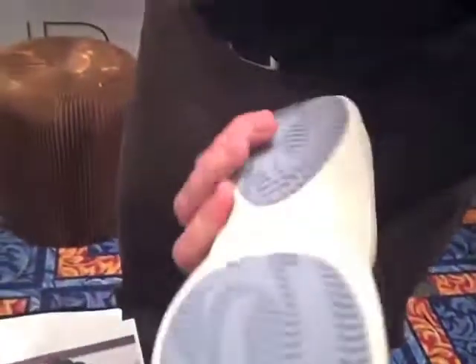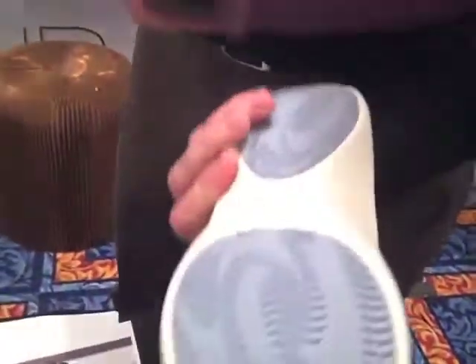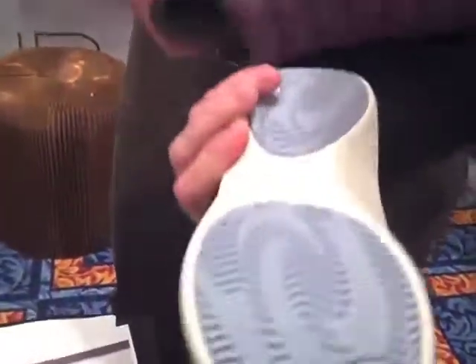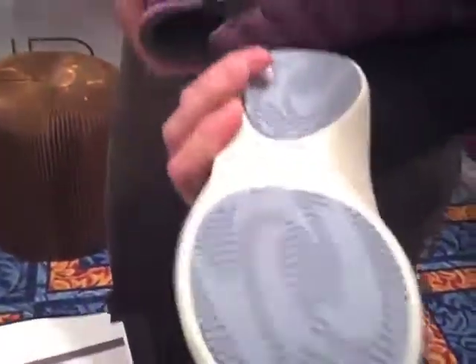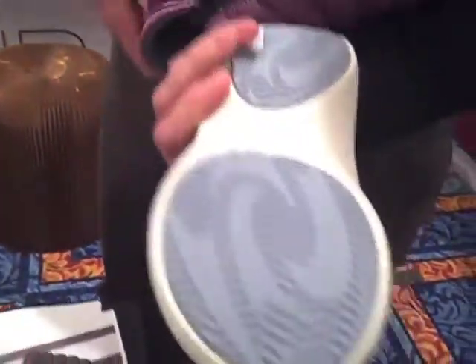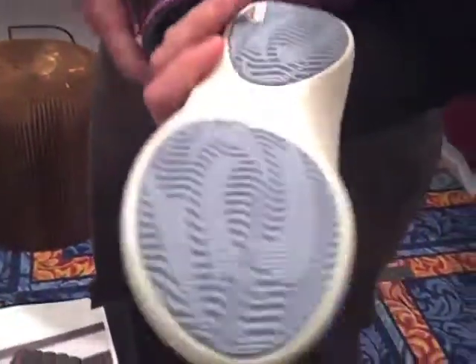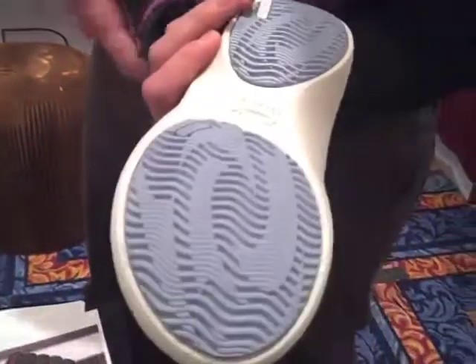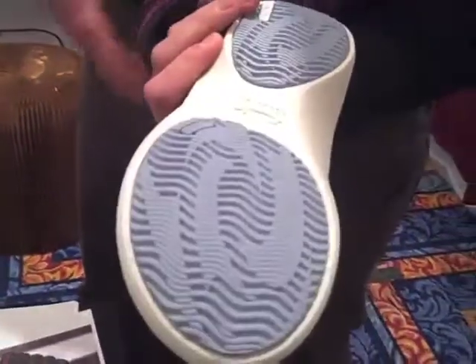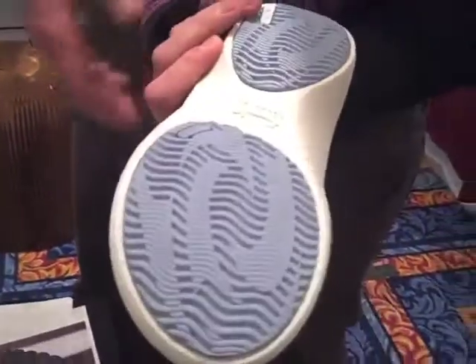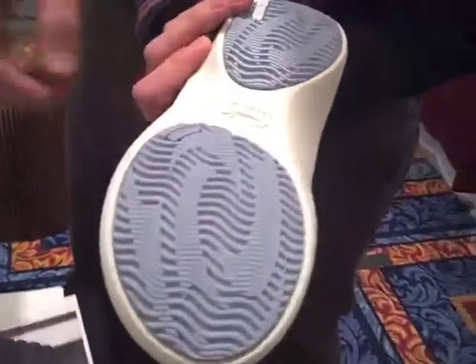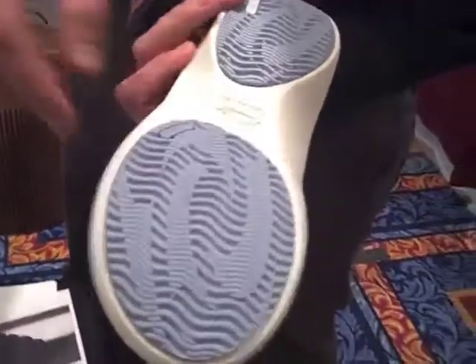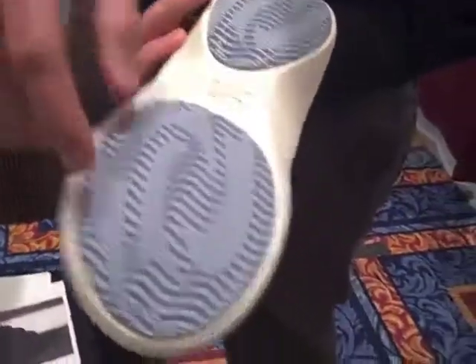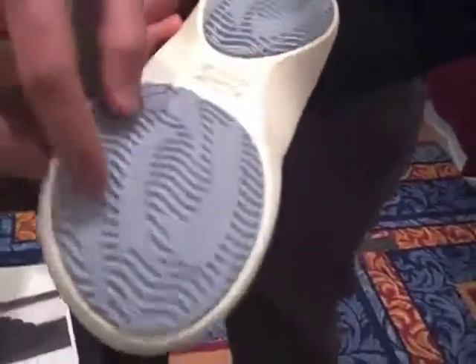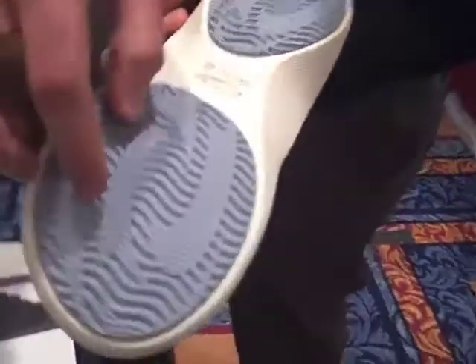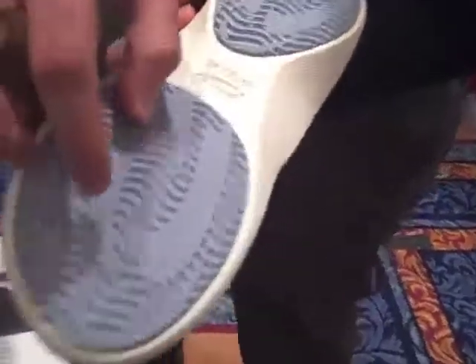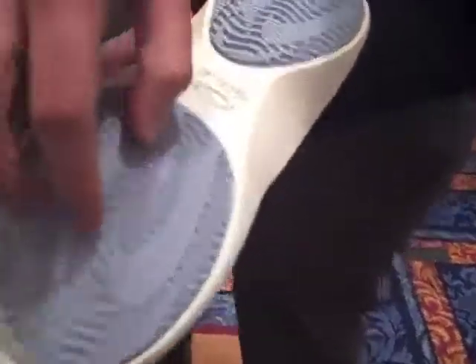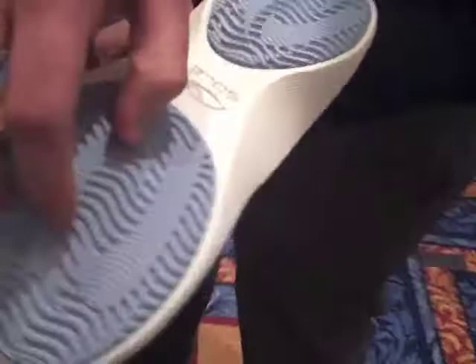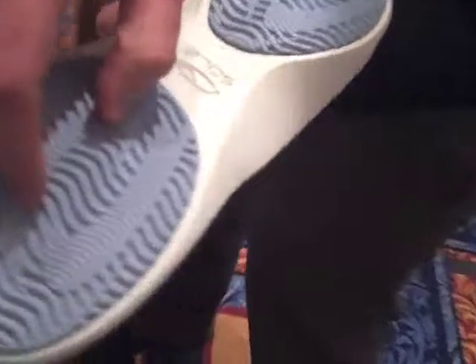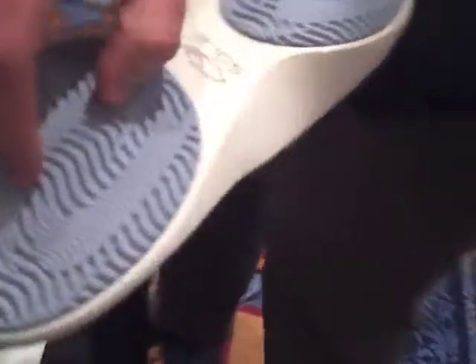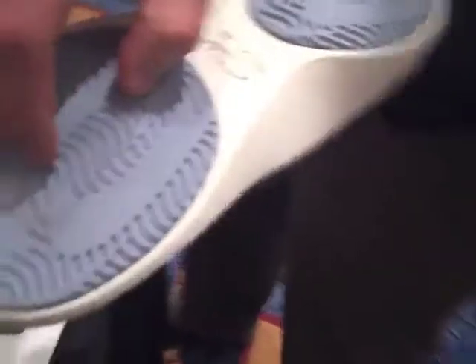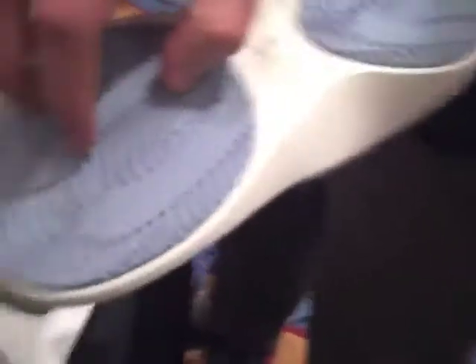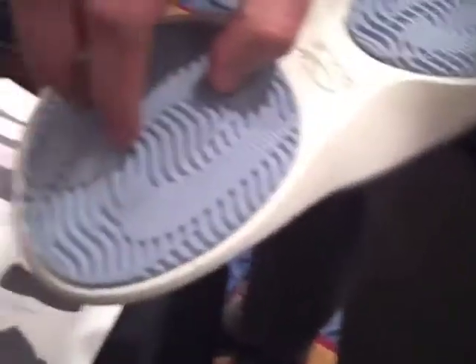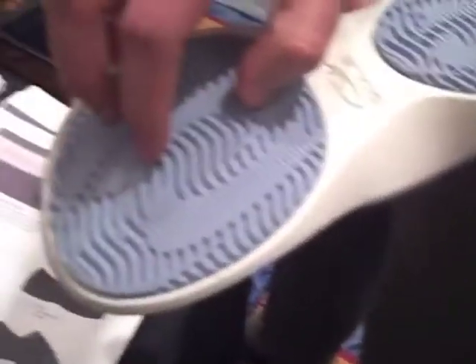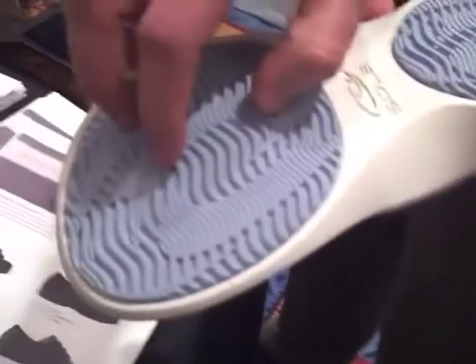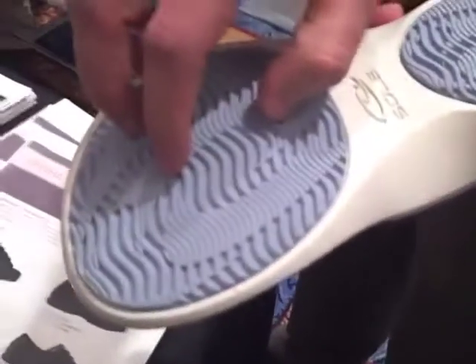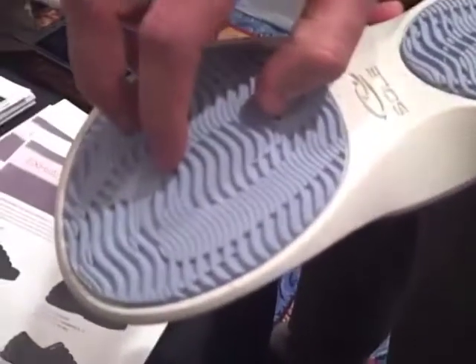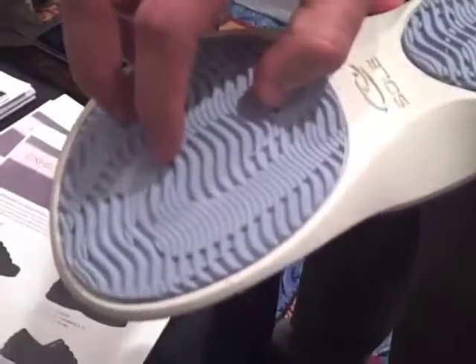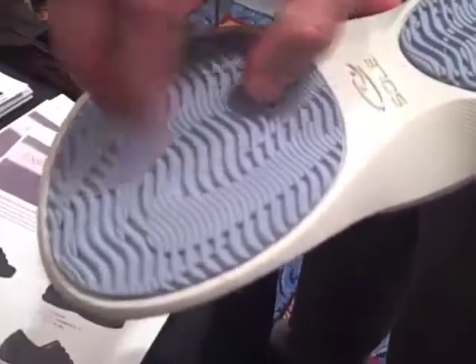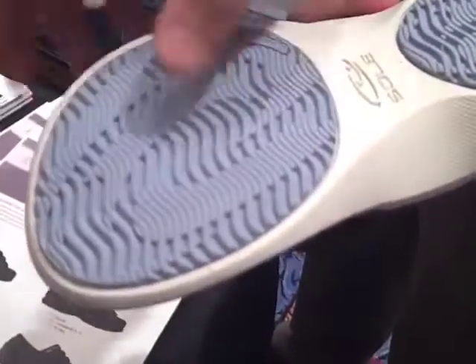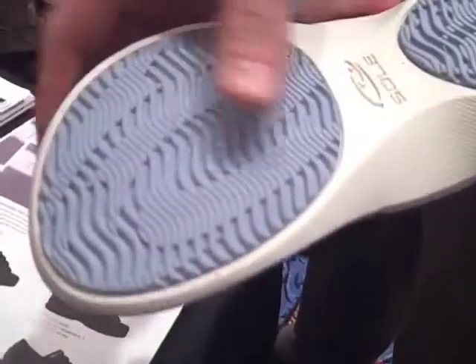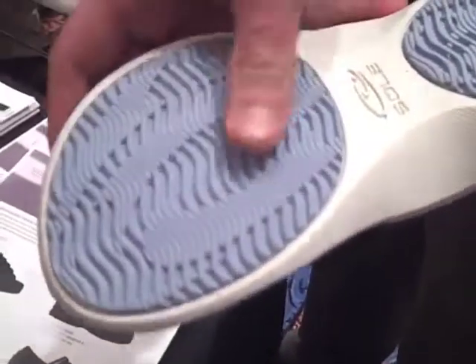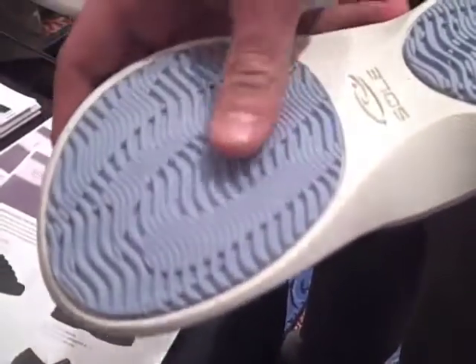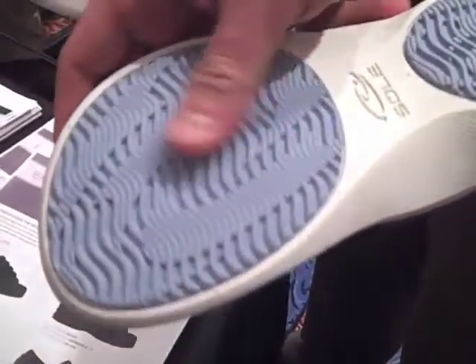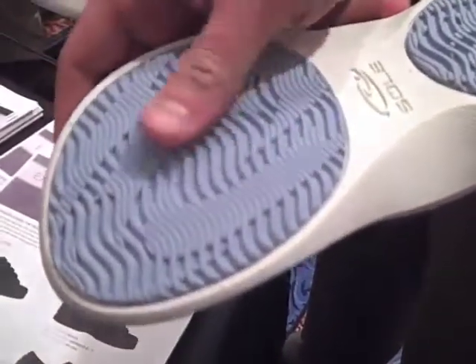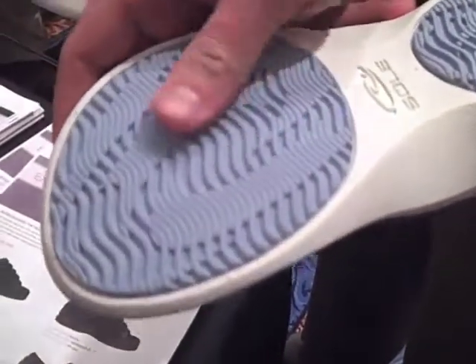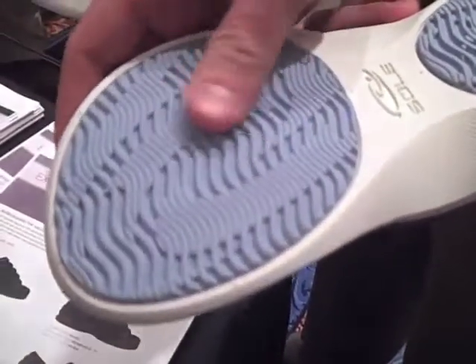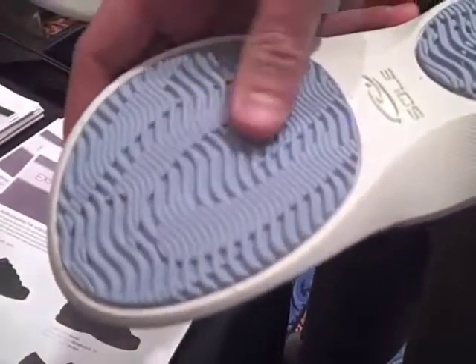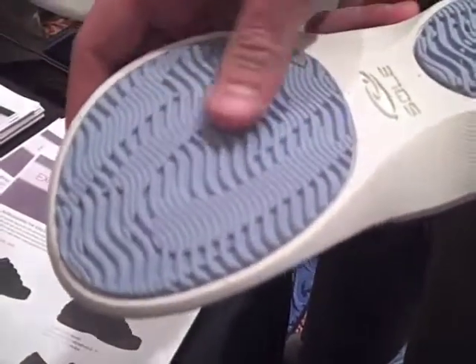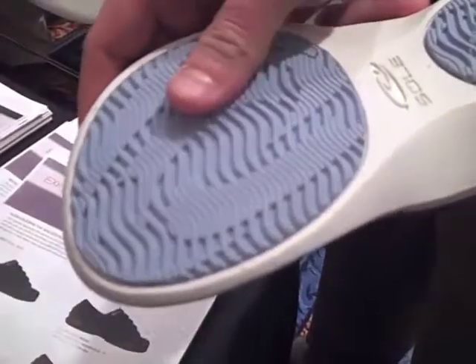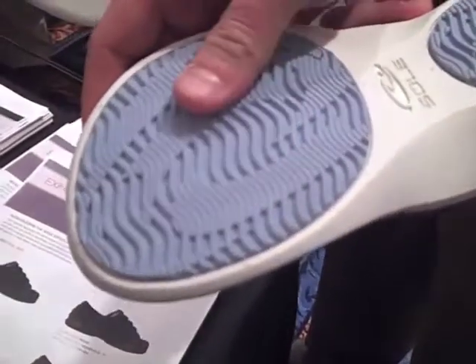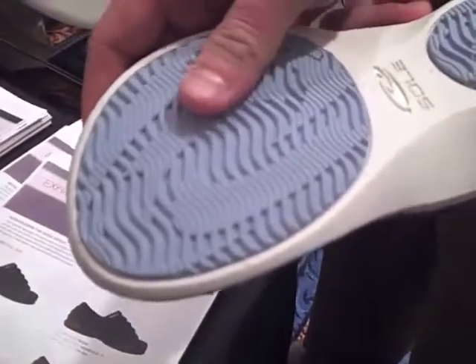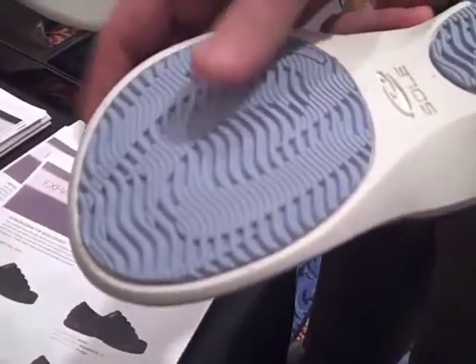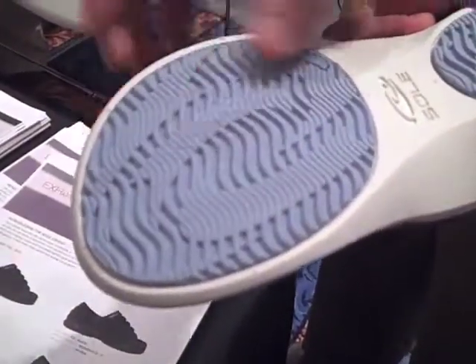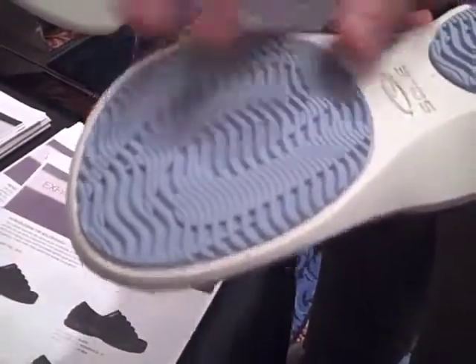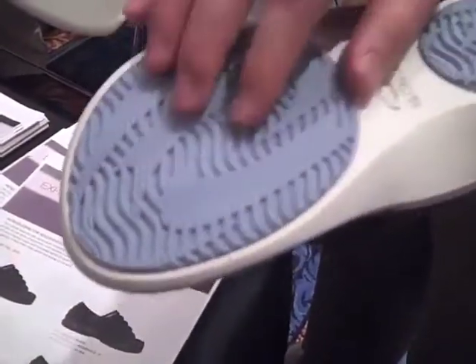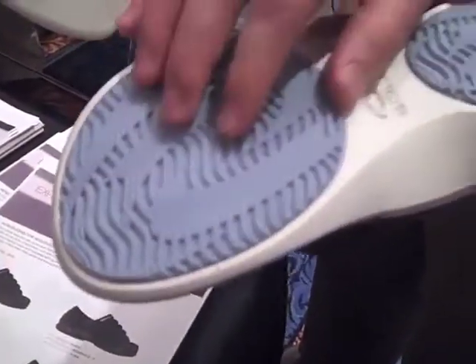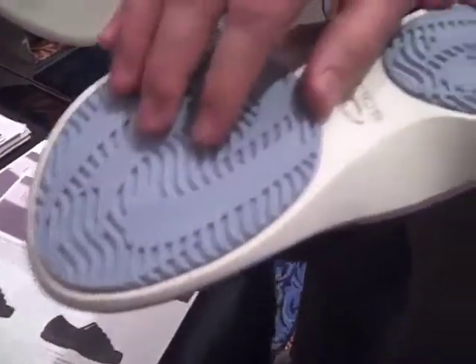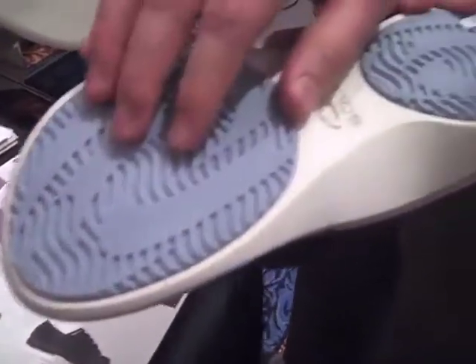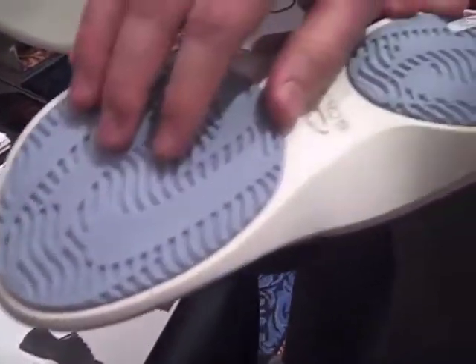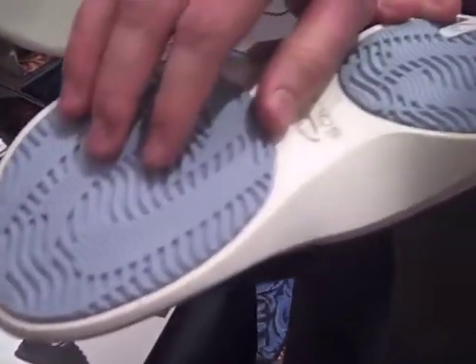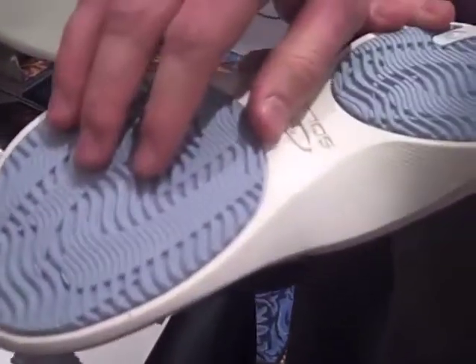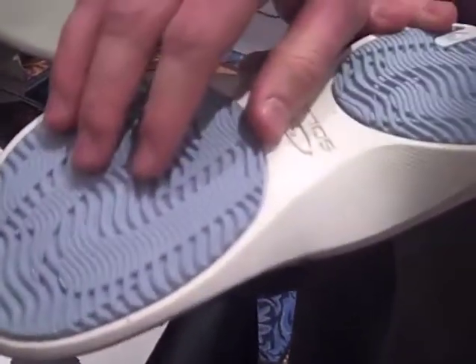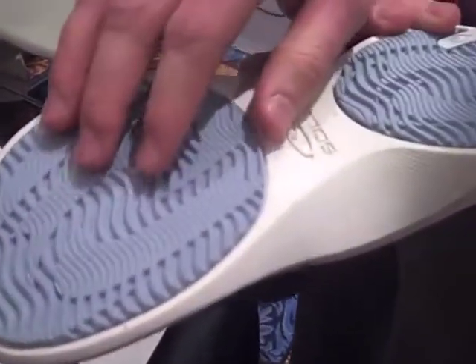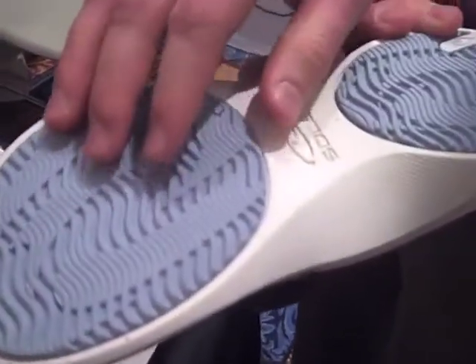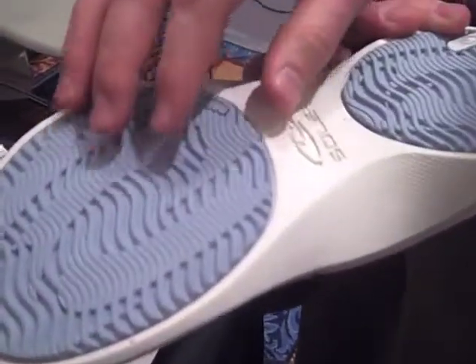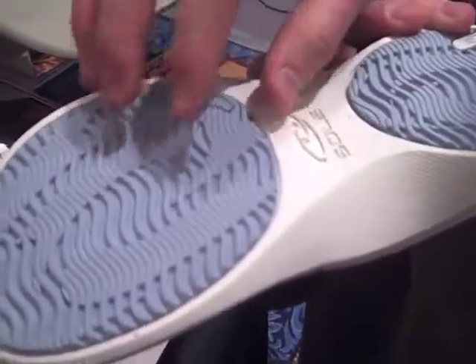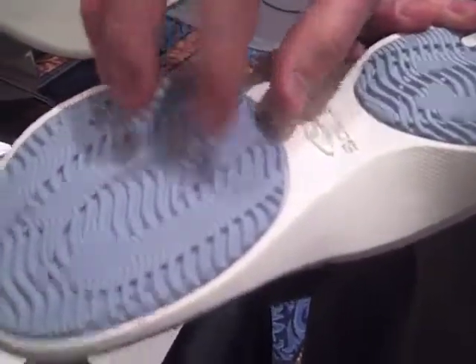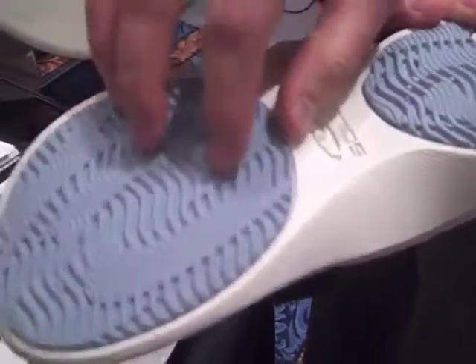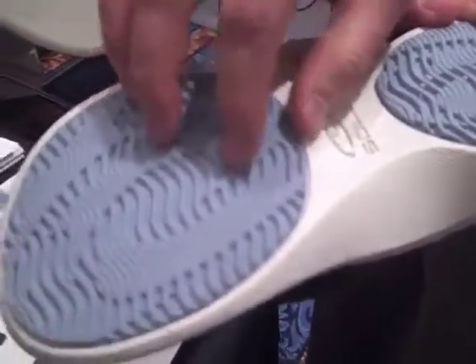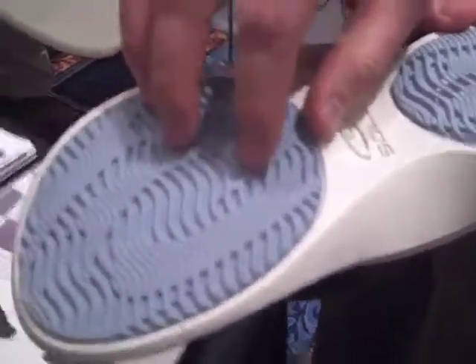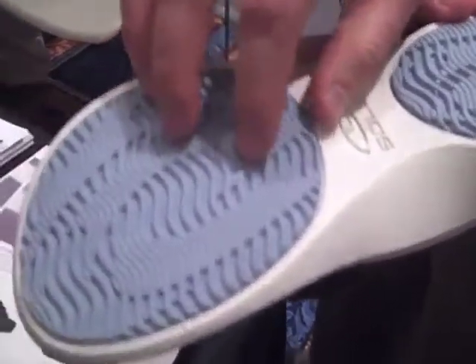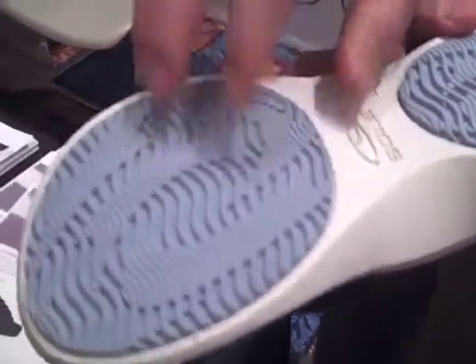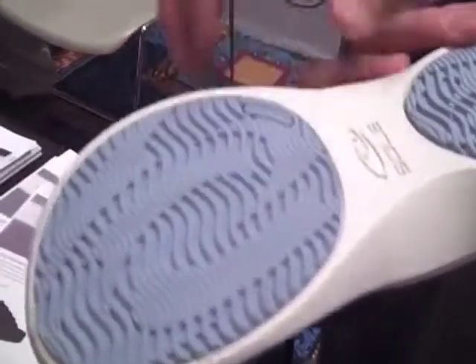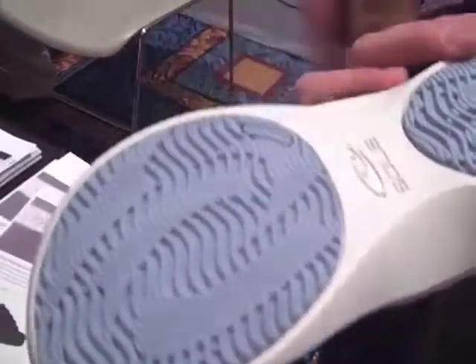On the outsole, it's got a rubber and synthetic blend, so it has lots of grip plus lots of durability.